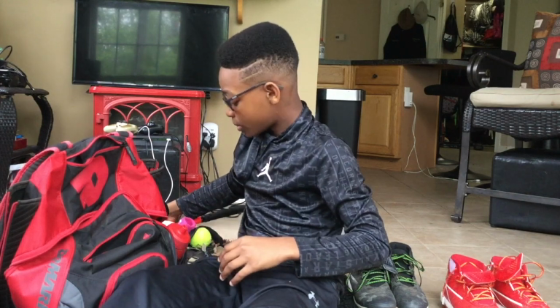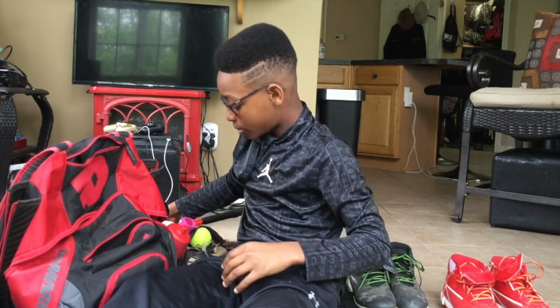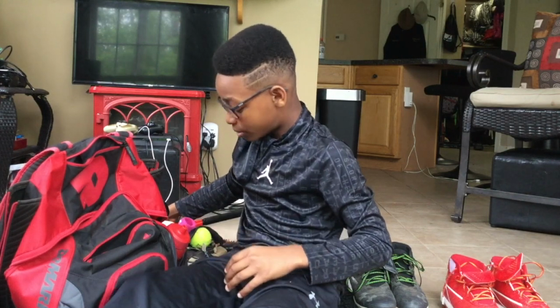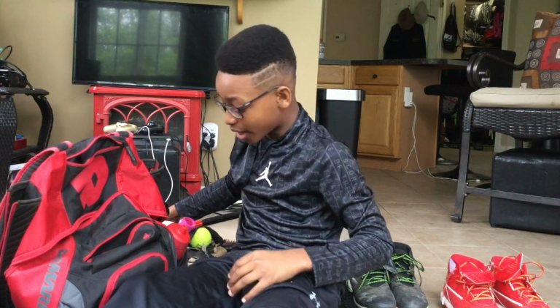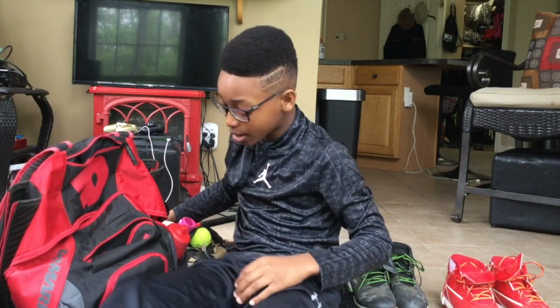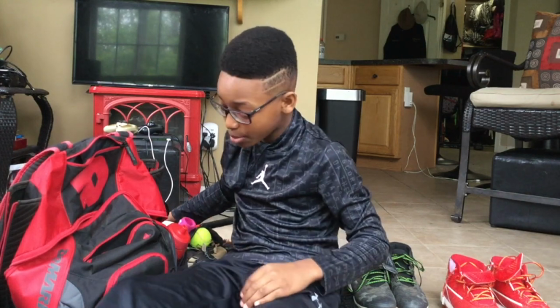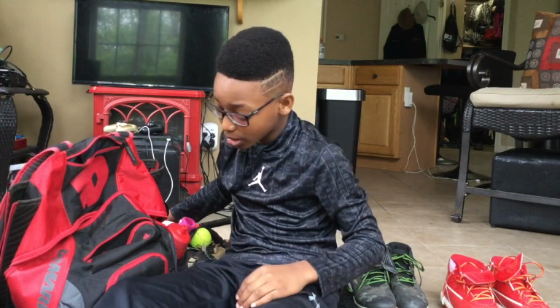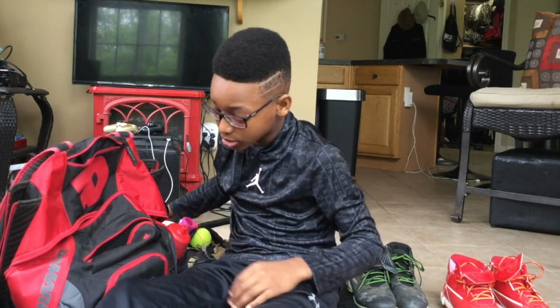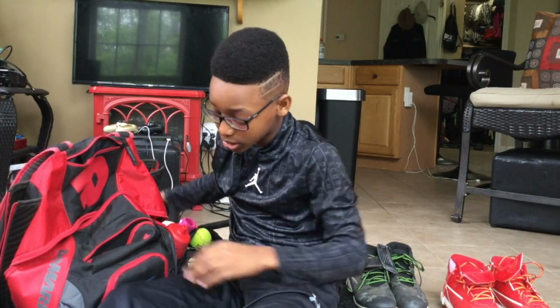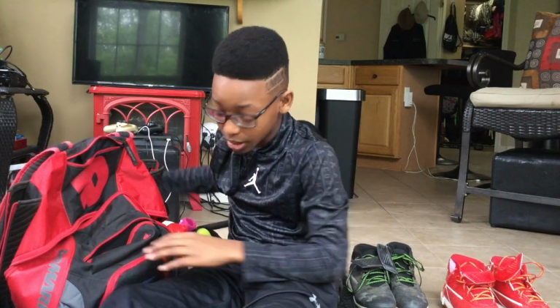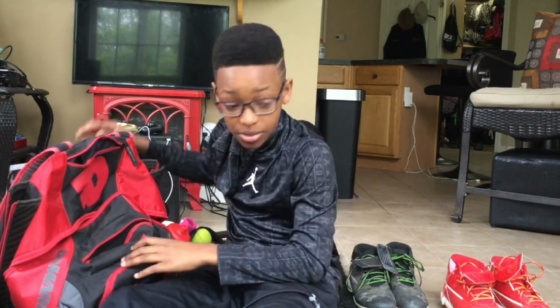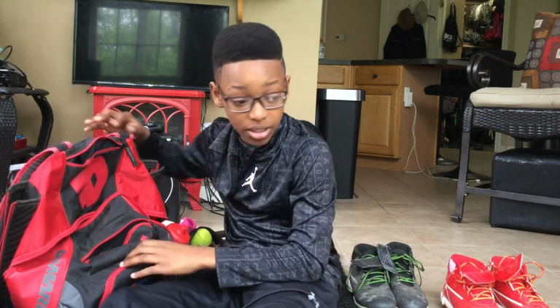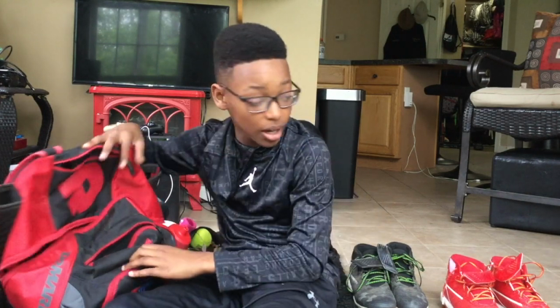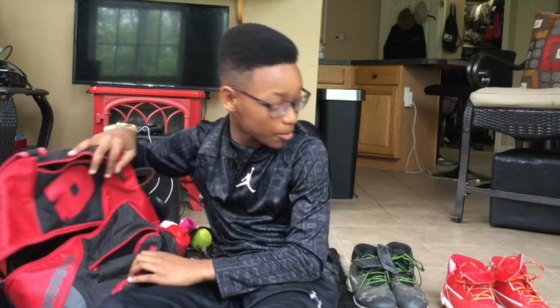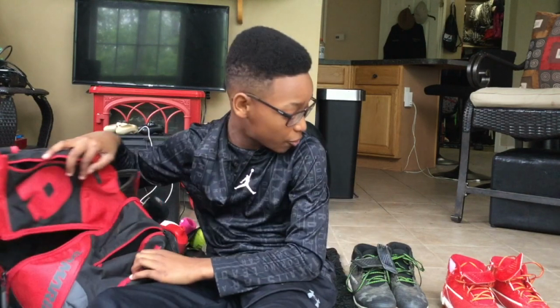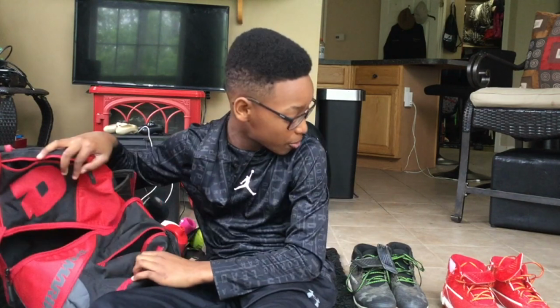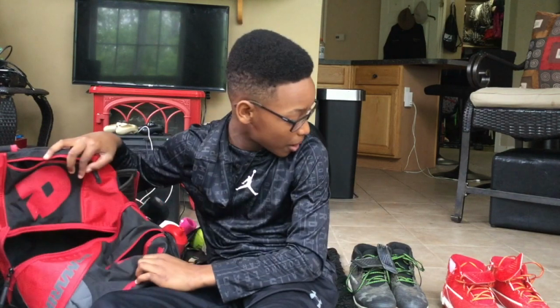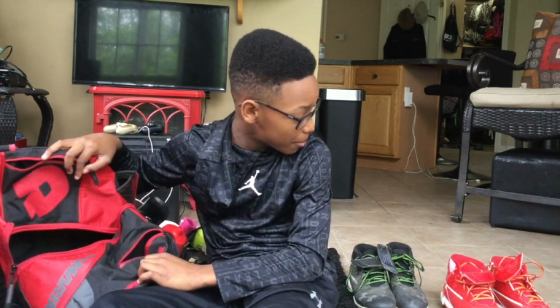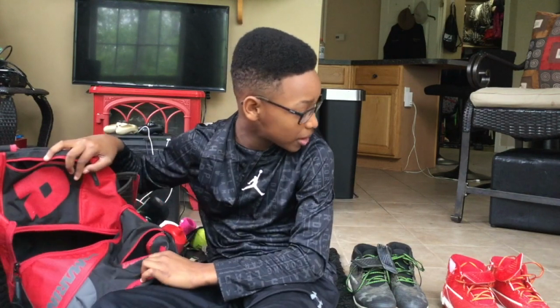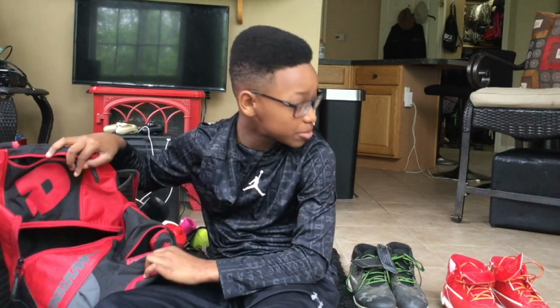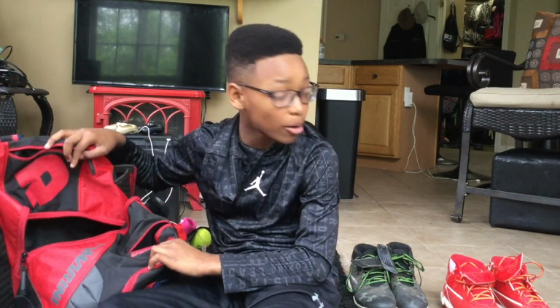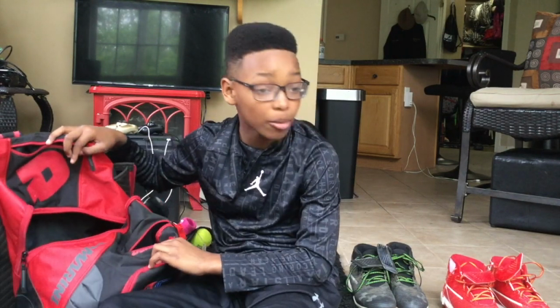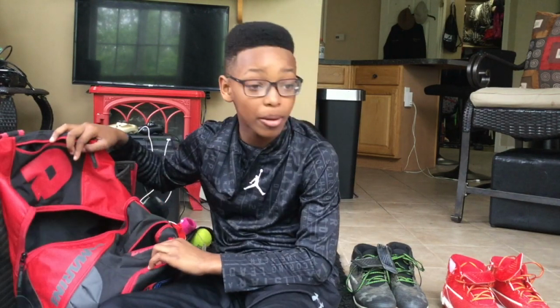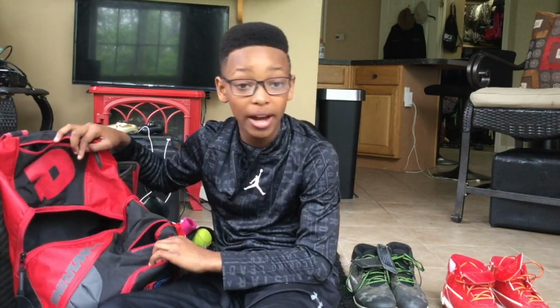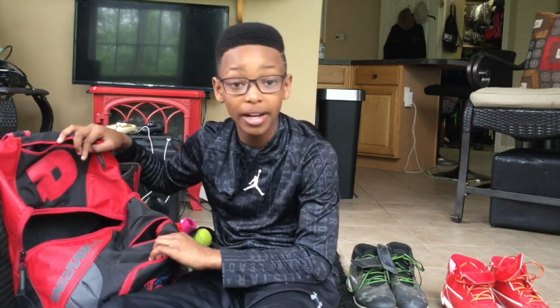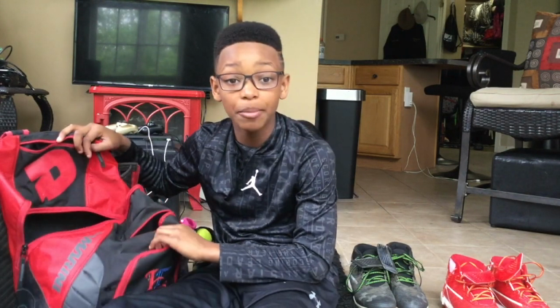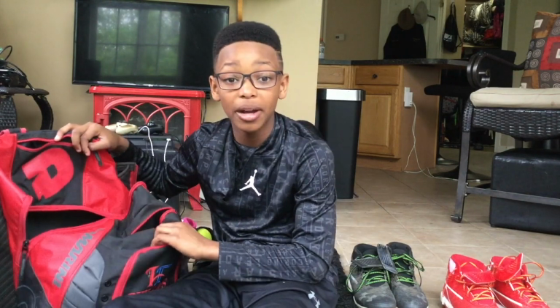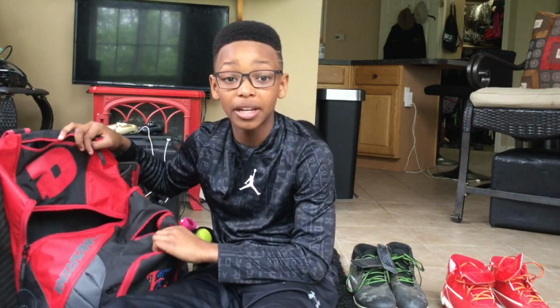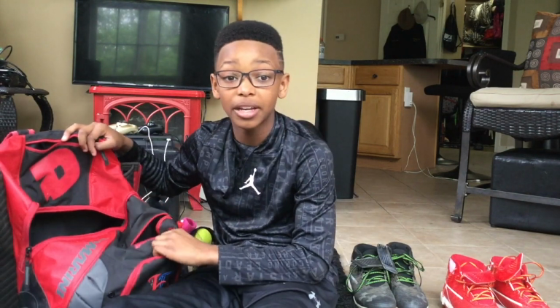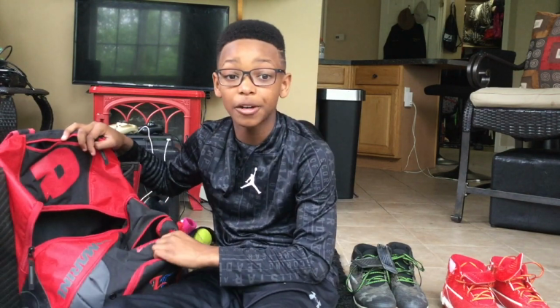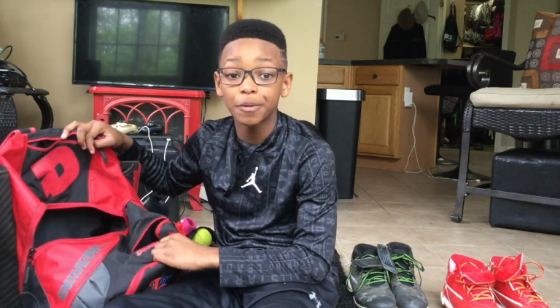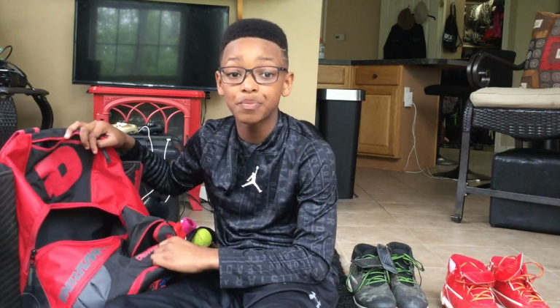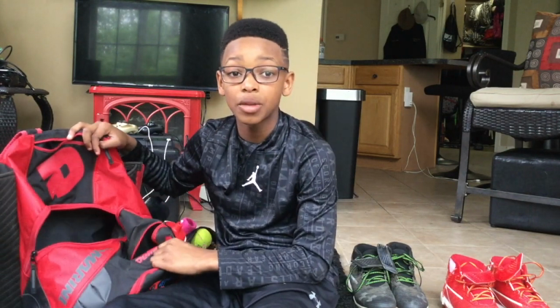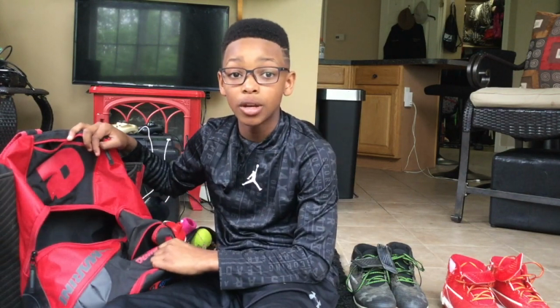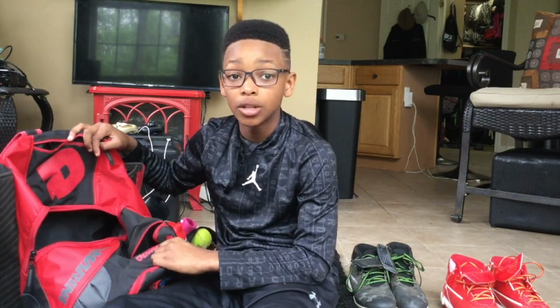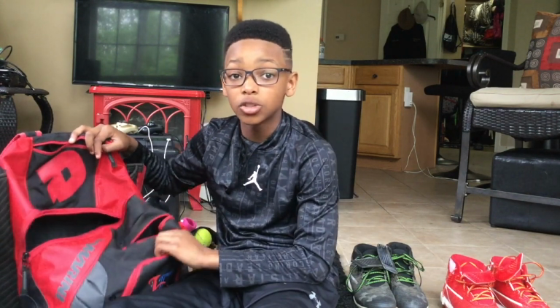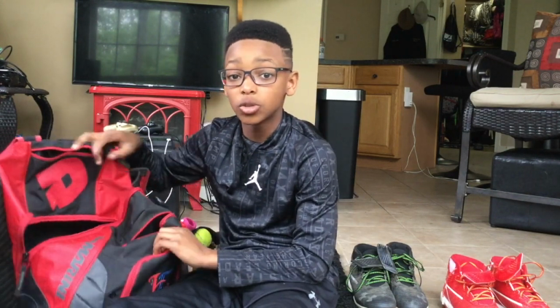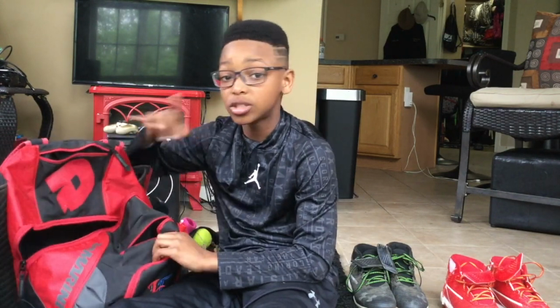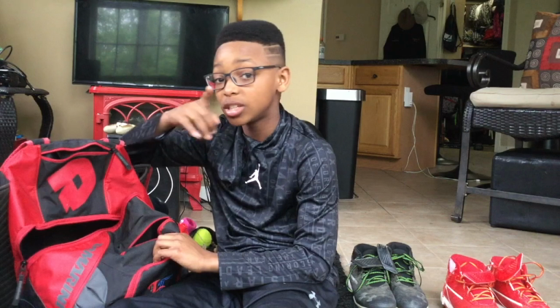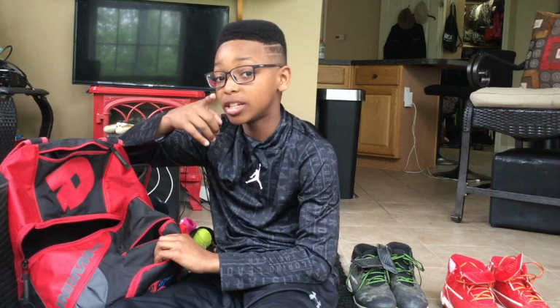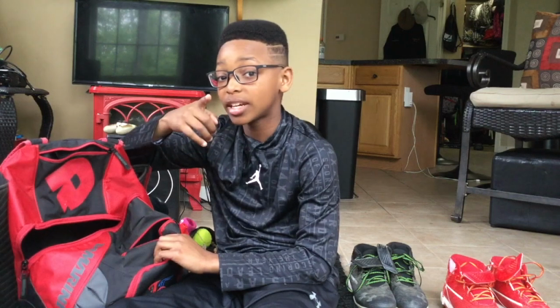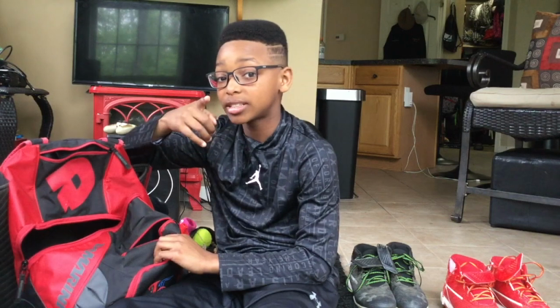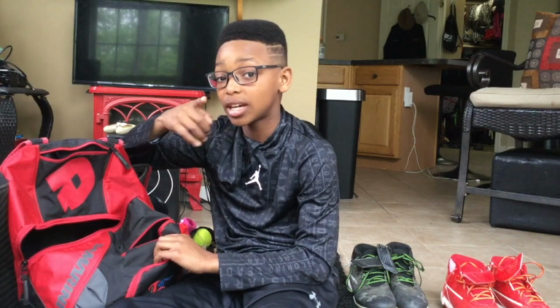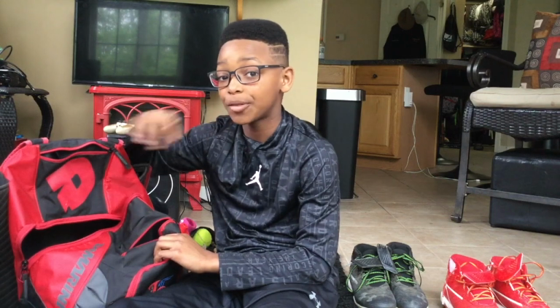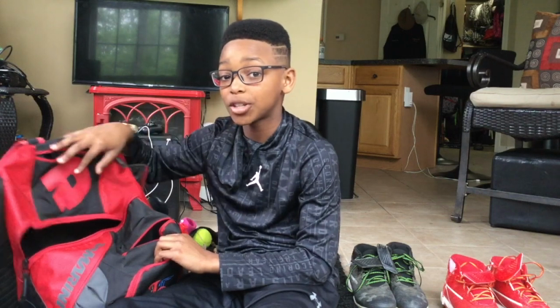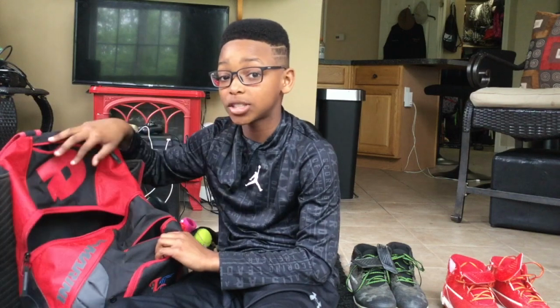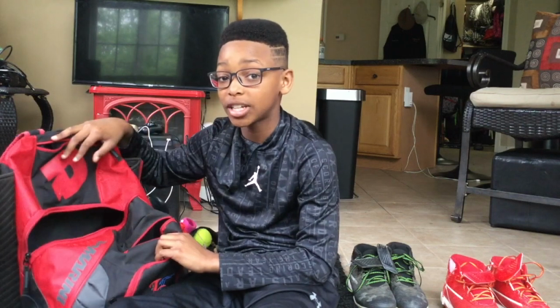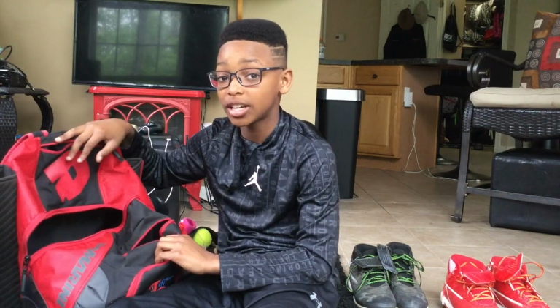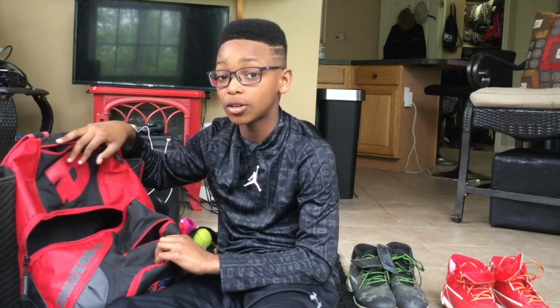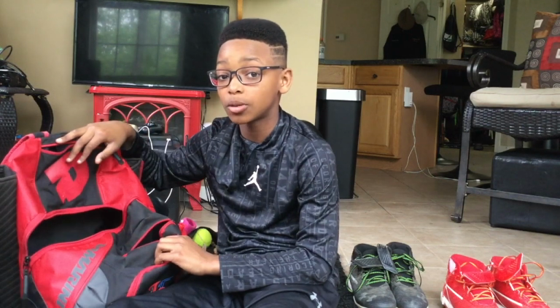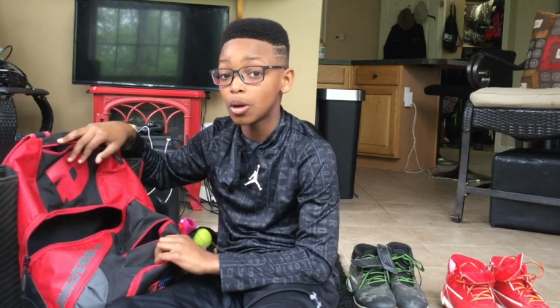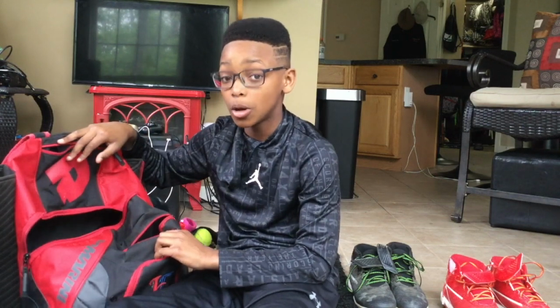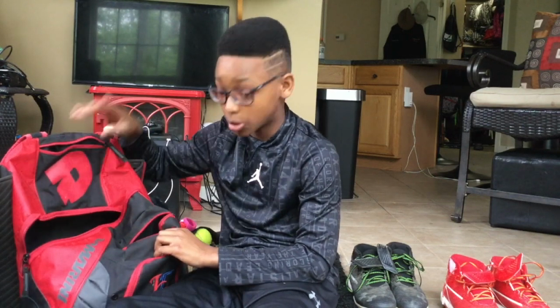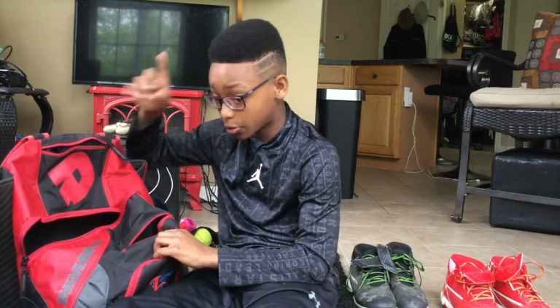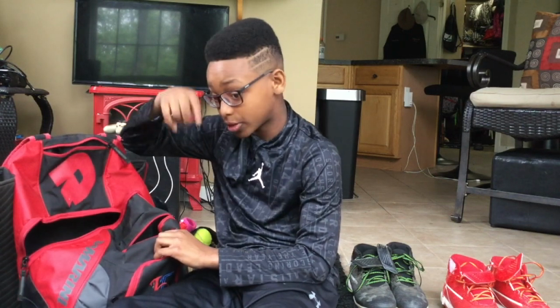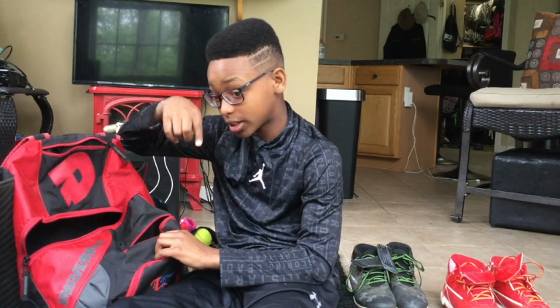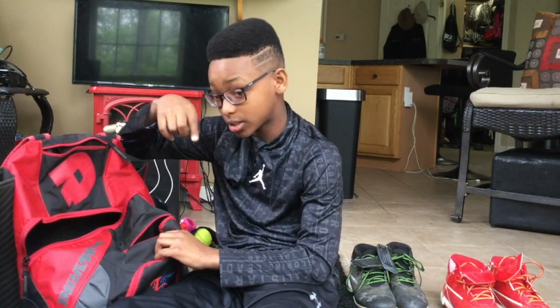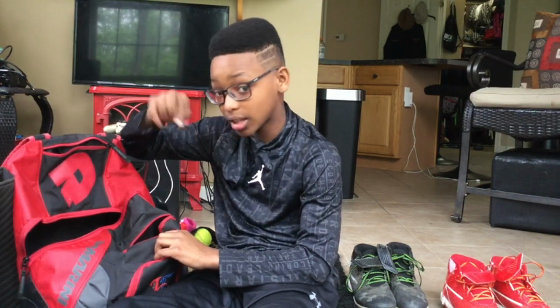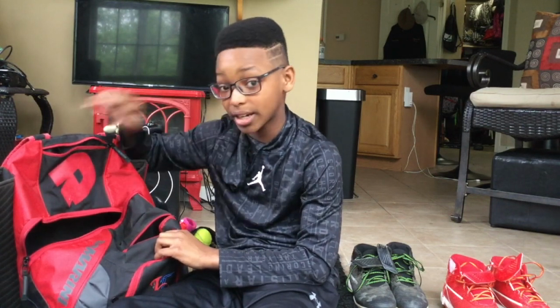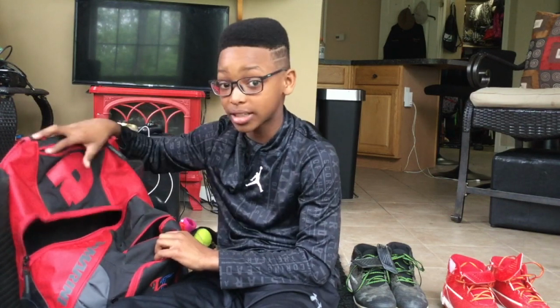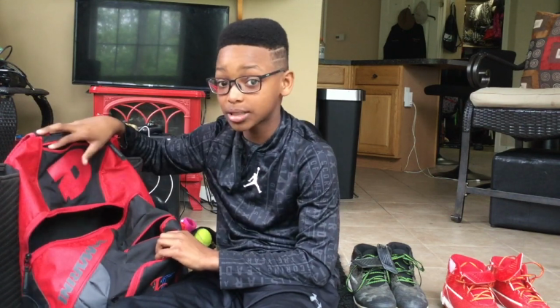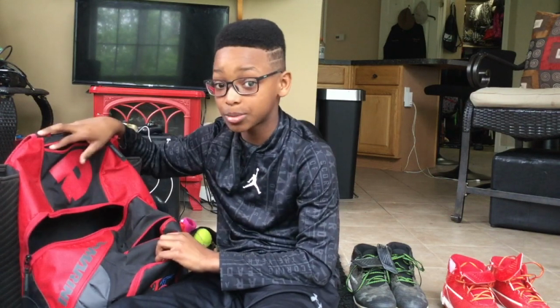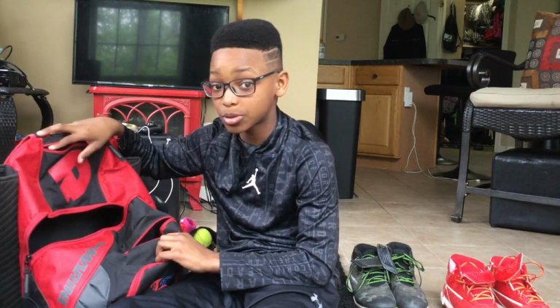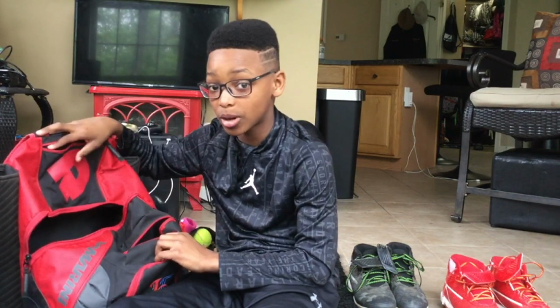That about sums it up for my baseball bag and my gear. We'll see you next time on the channel — don't forget to like and subscribe!